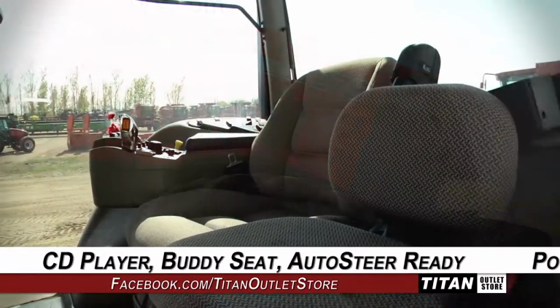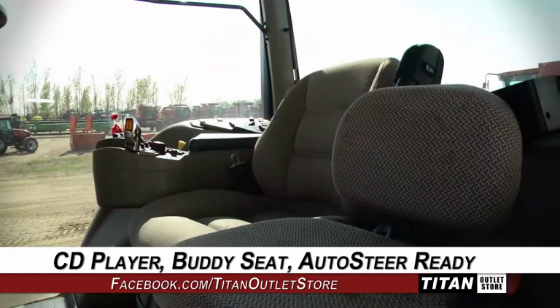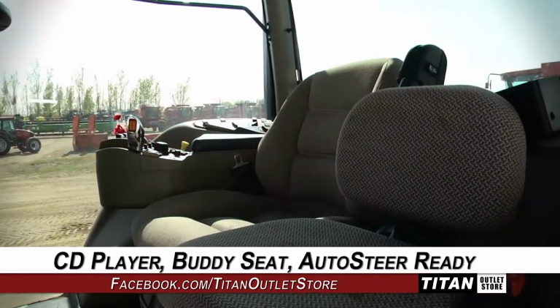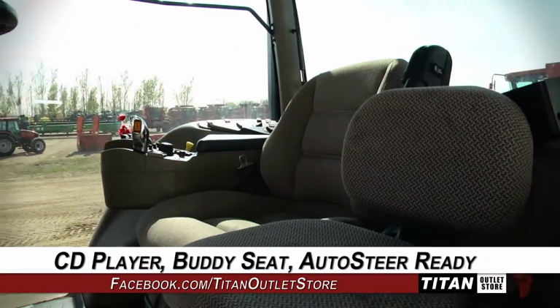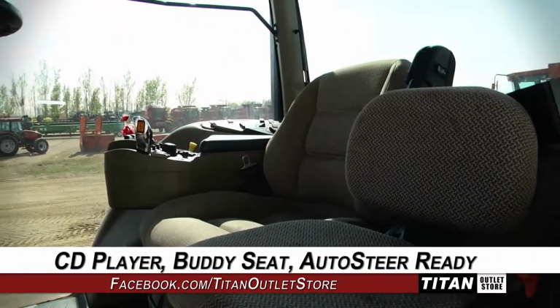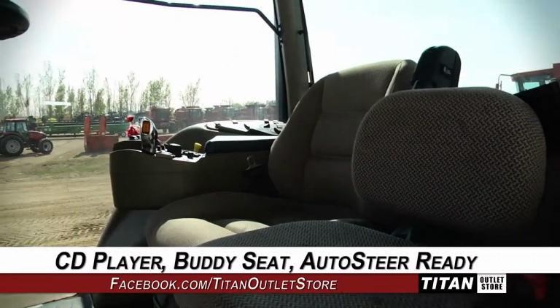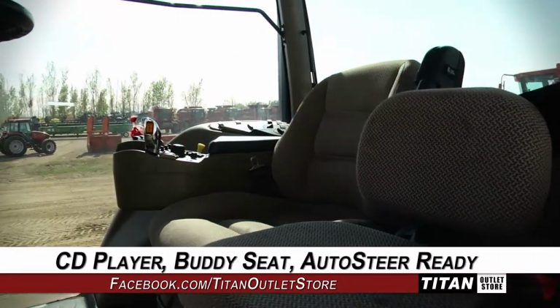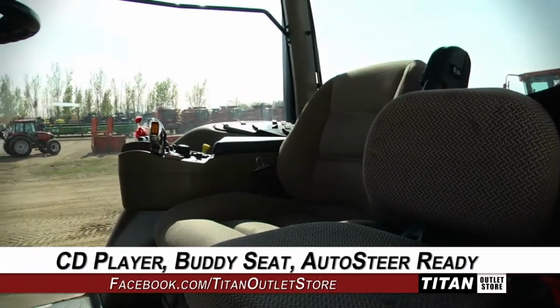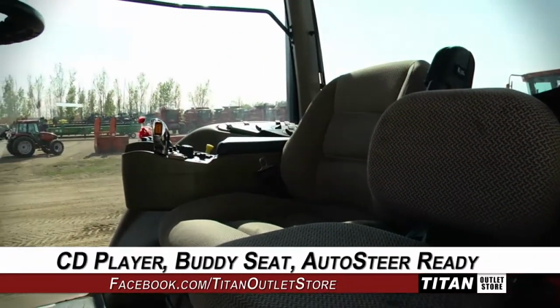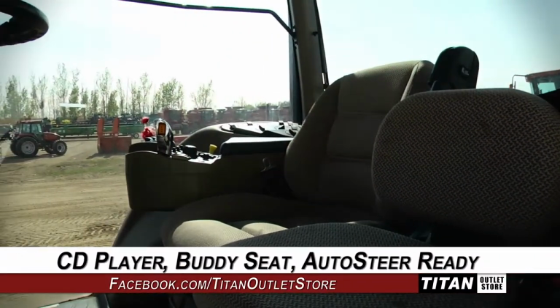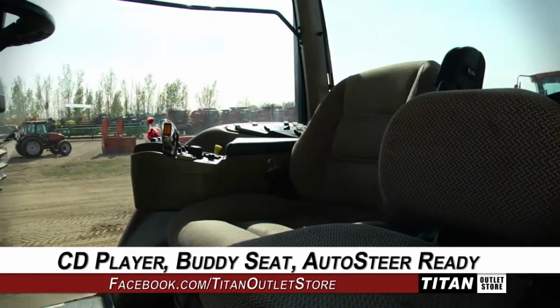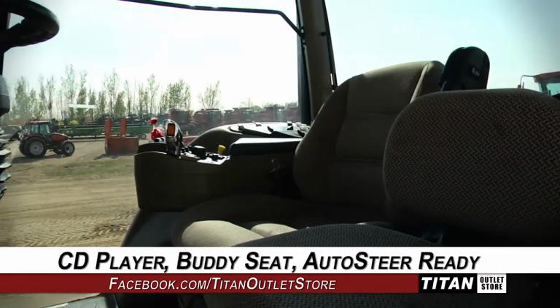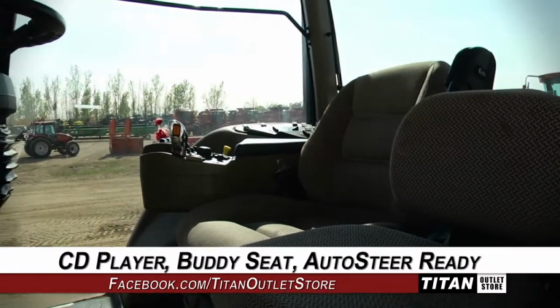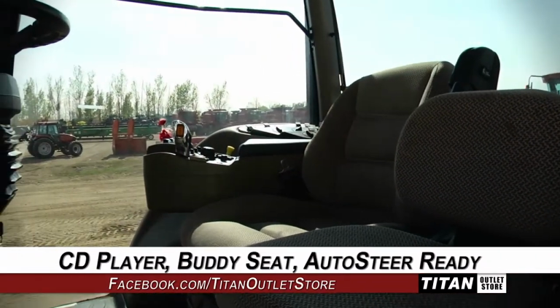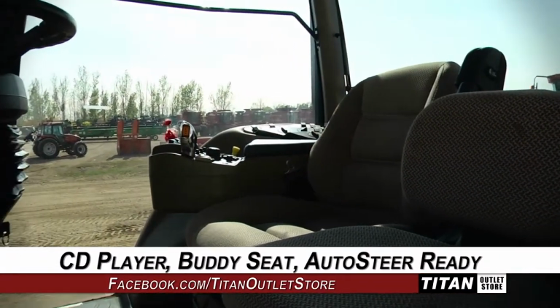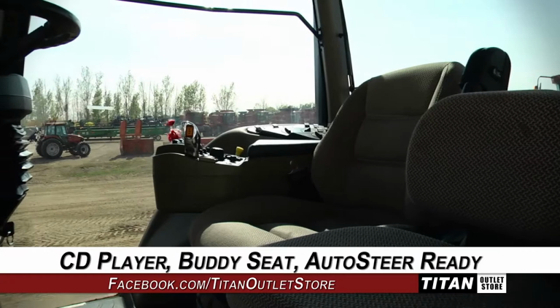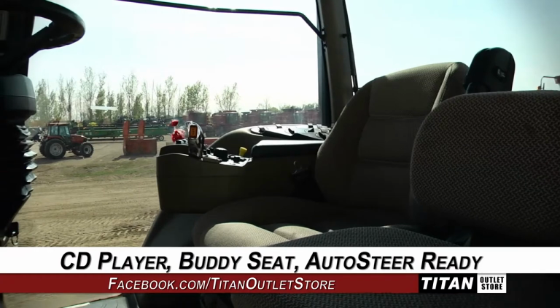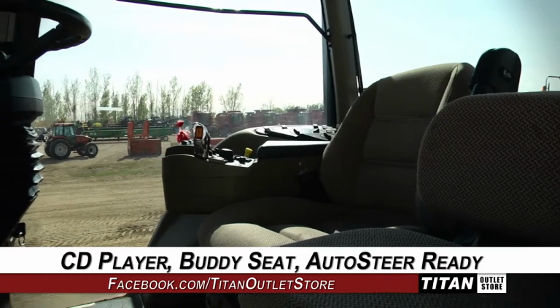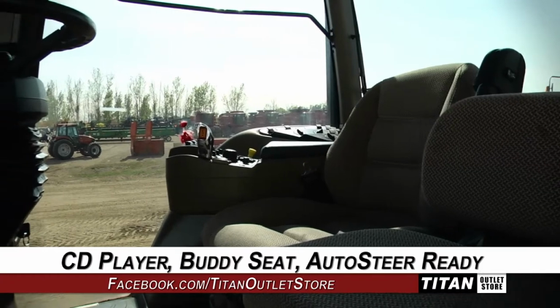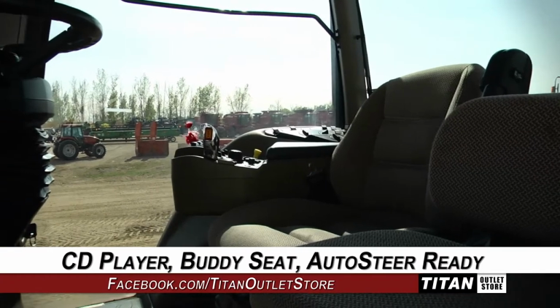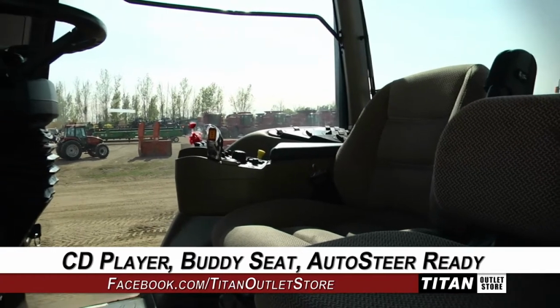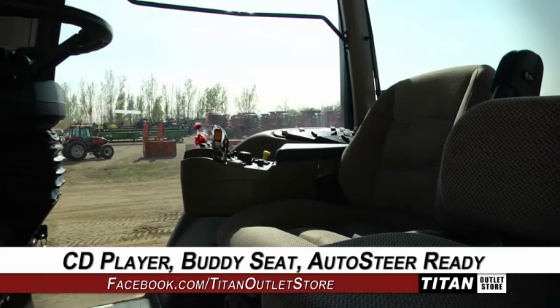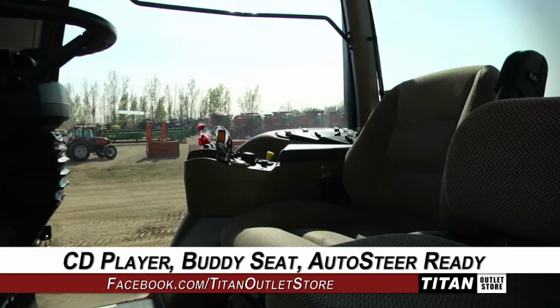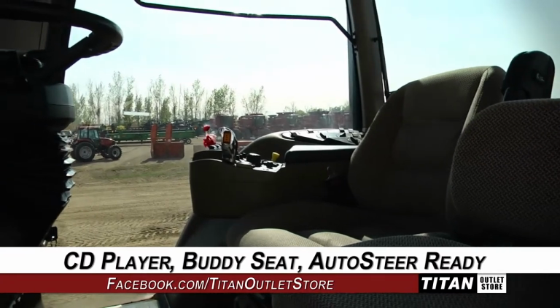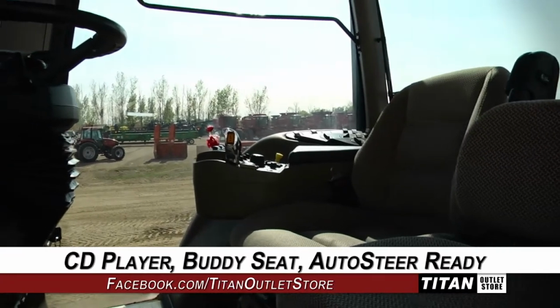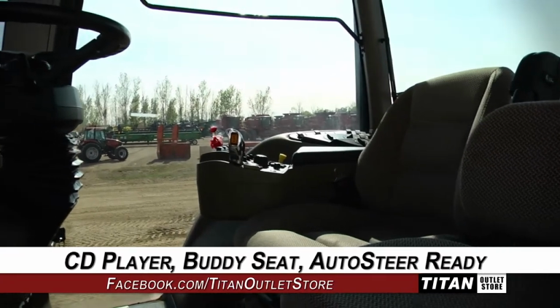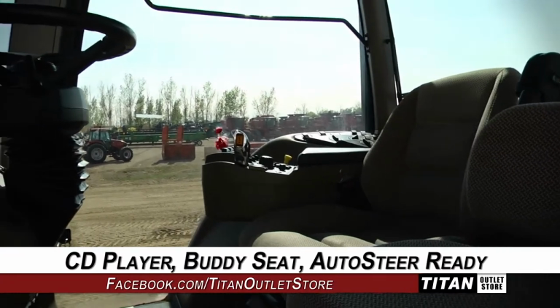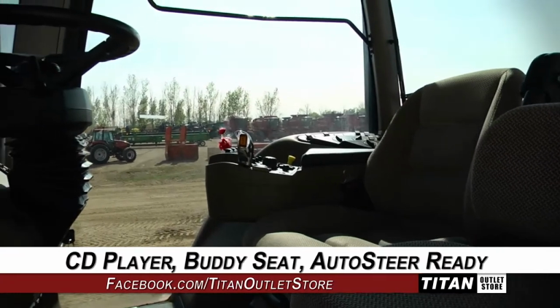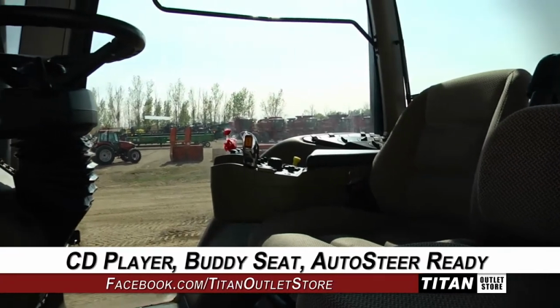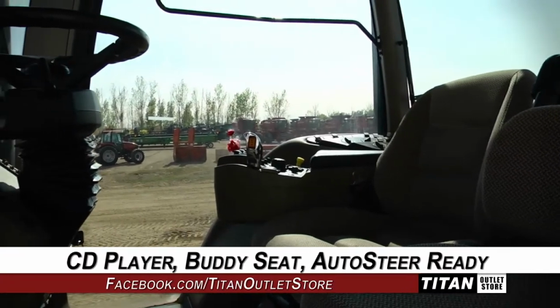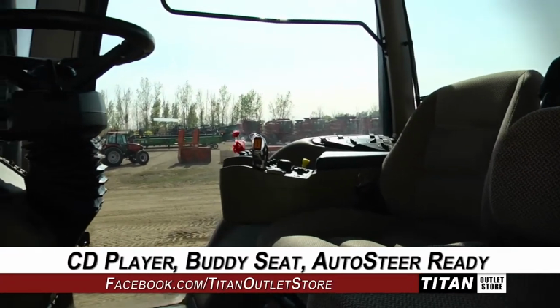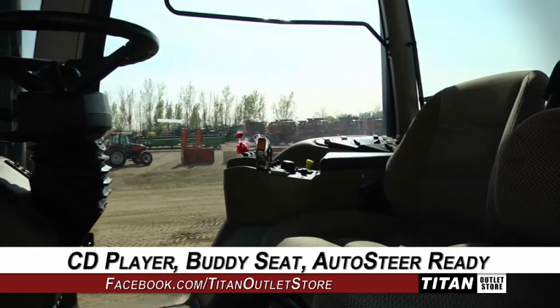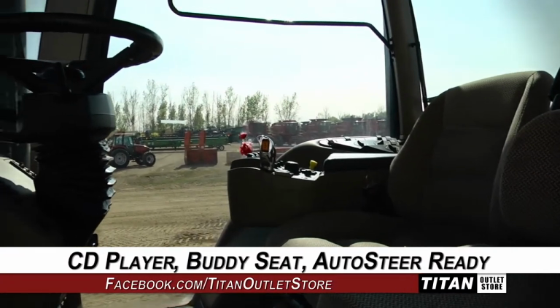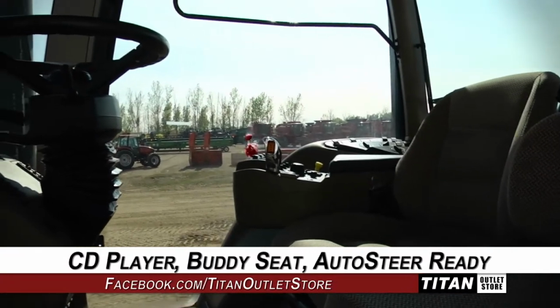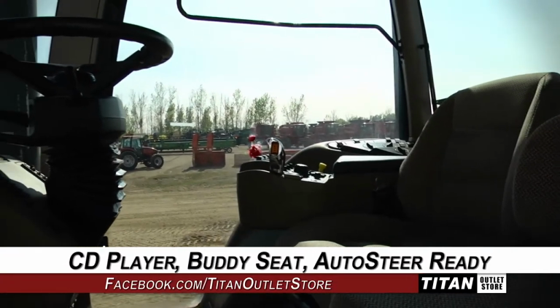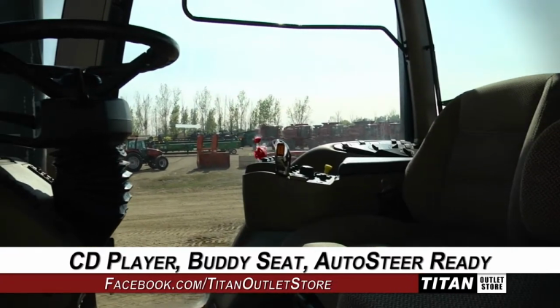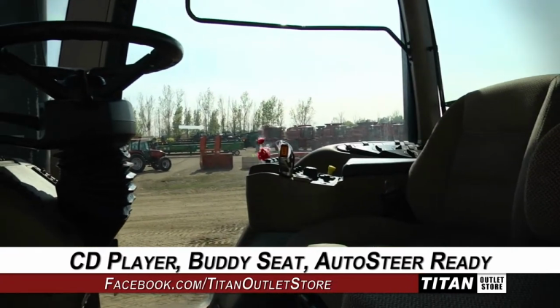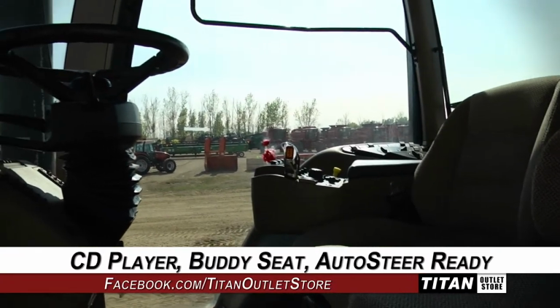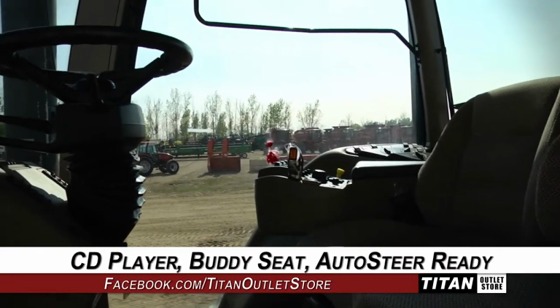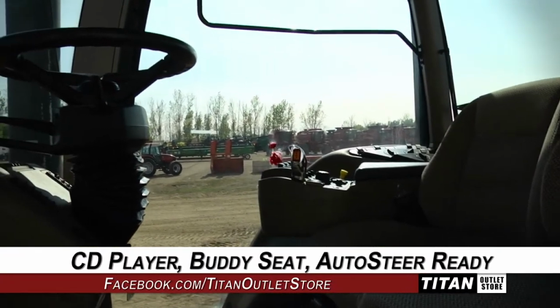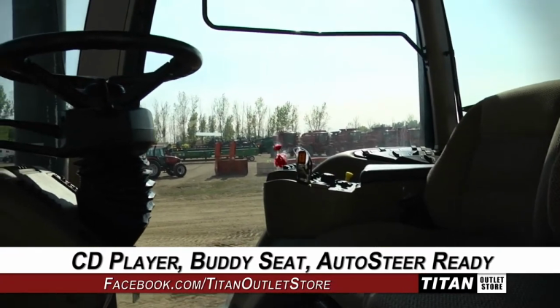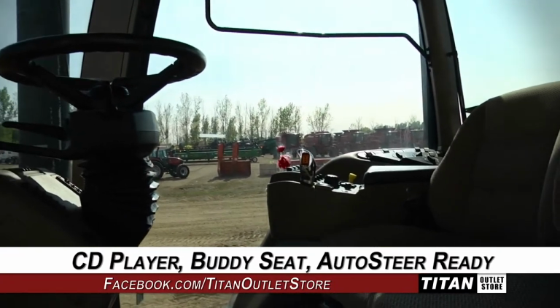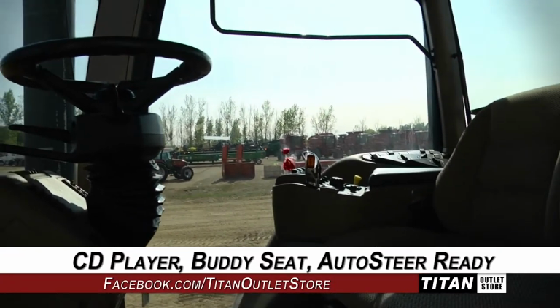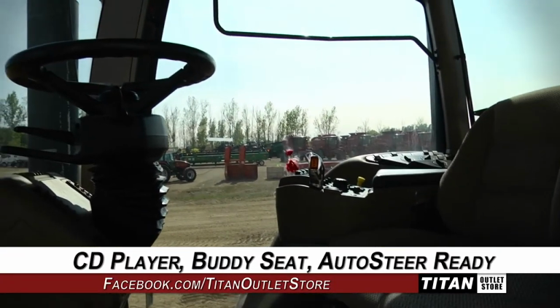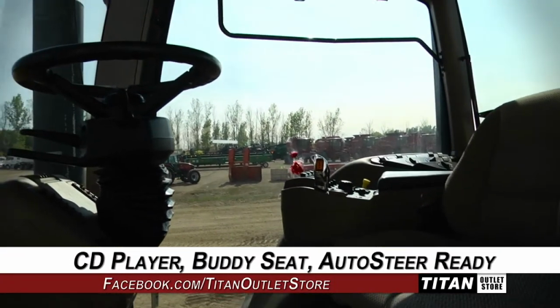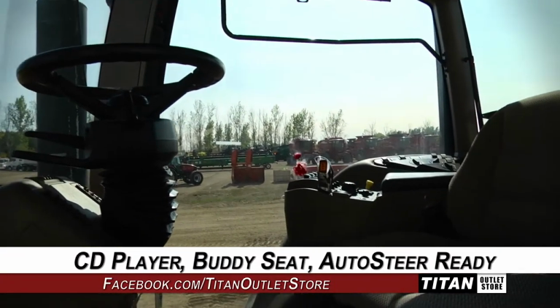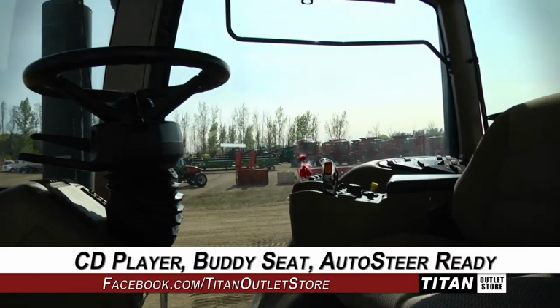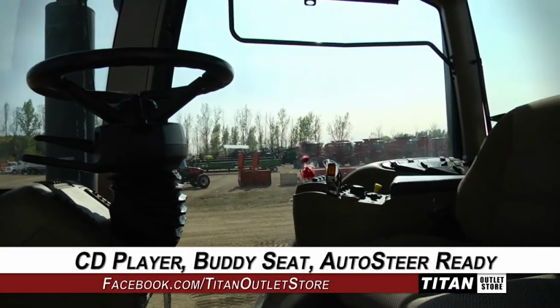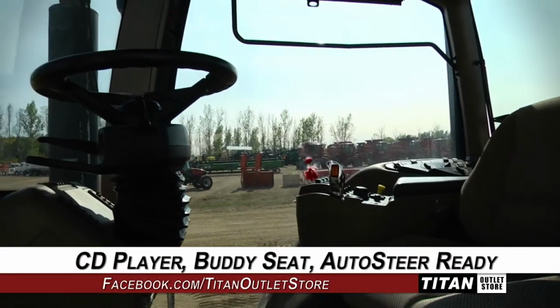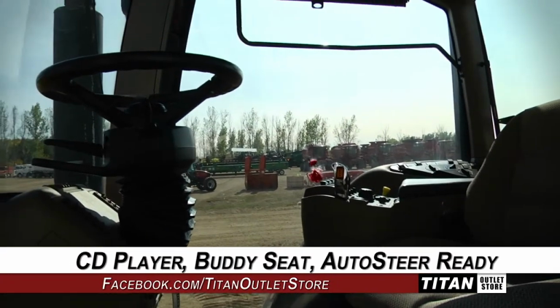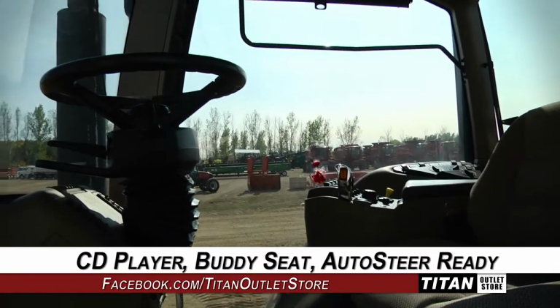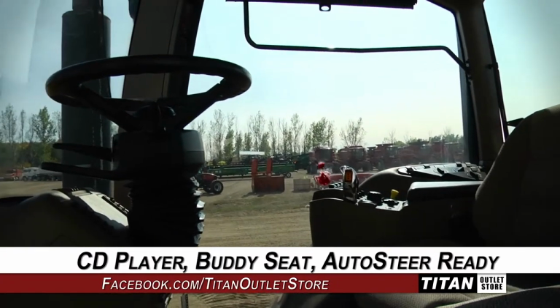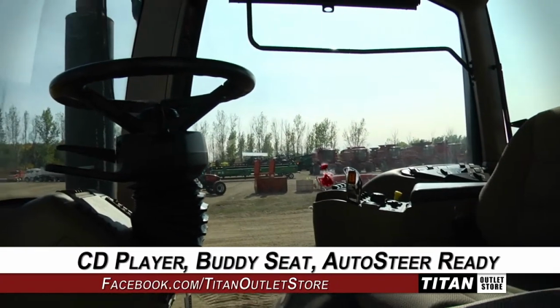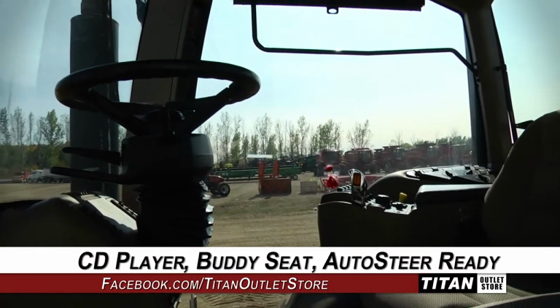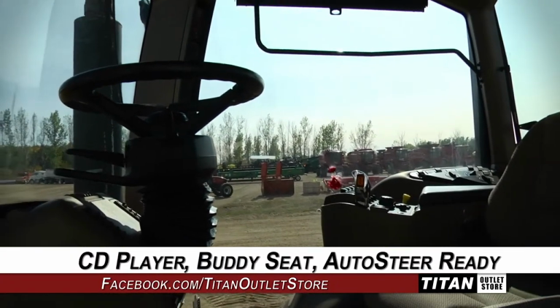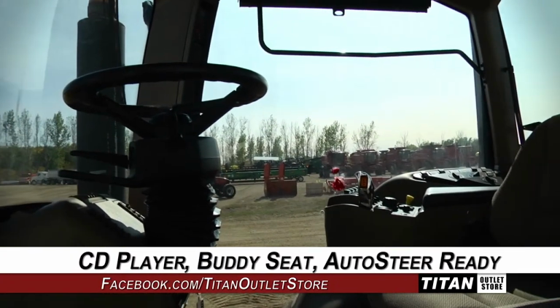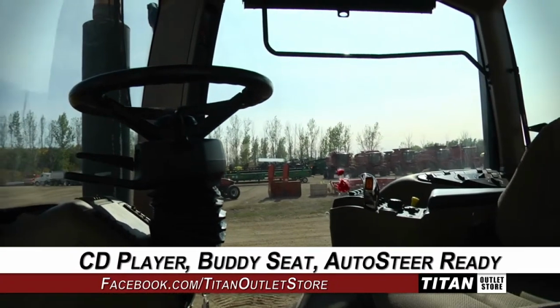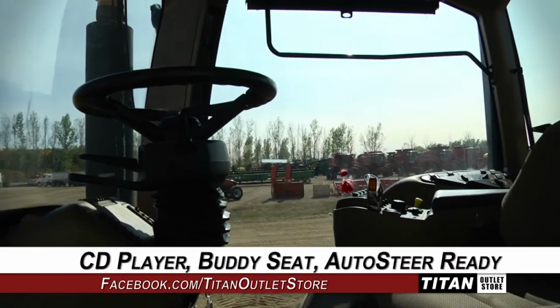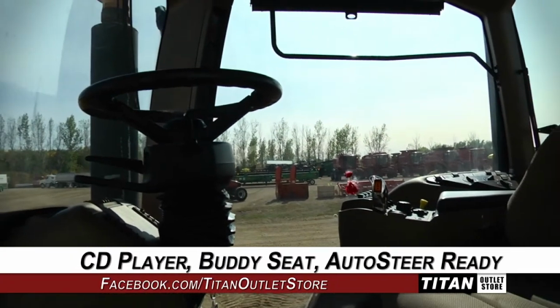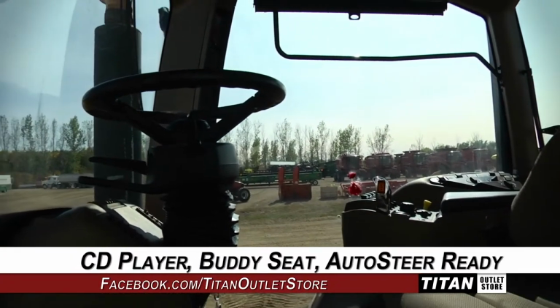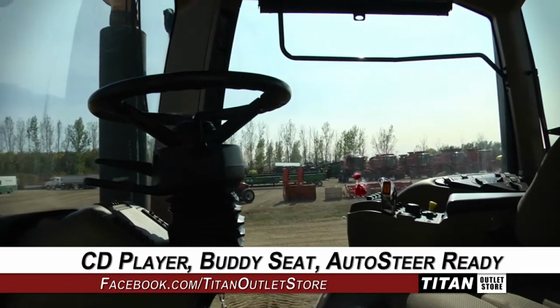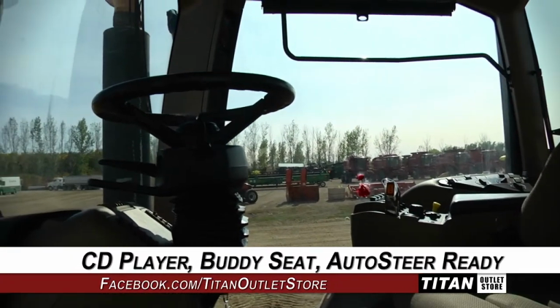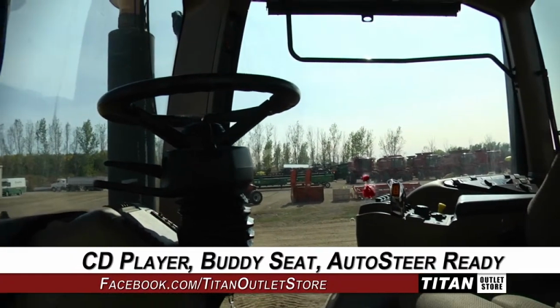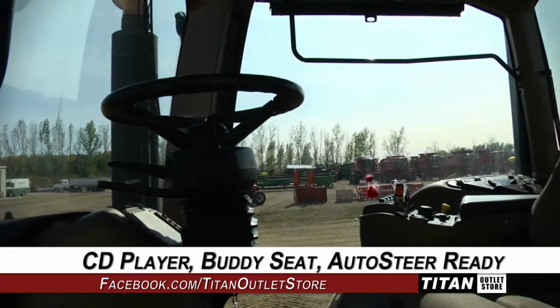Moving up to the cab, which on this MX-275 is equipped with a CD player, buddy seat, and is auto-steer ready.